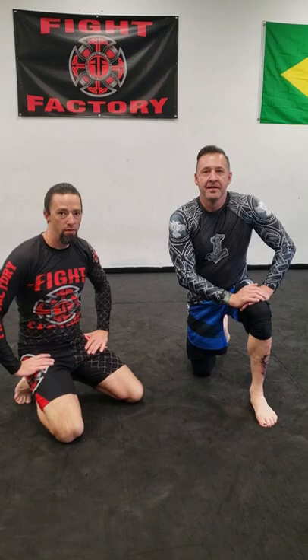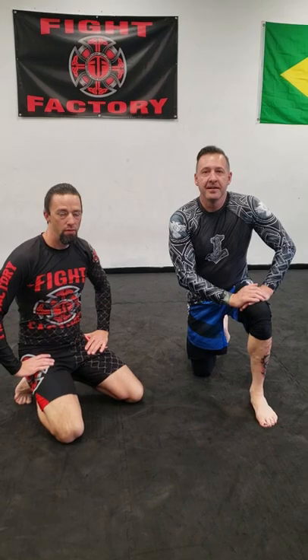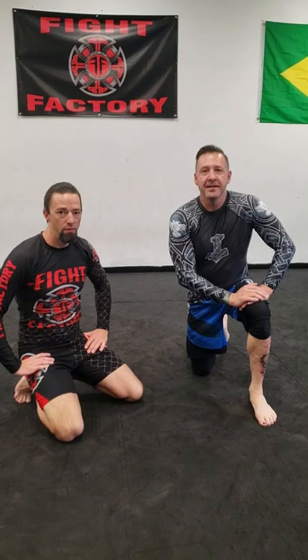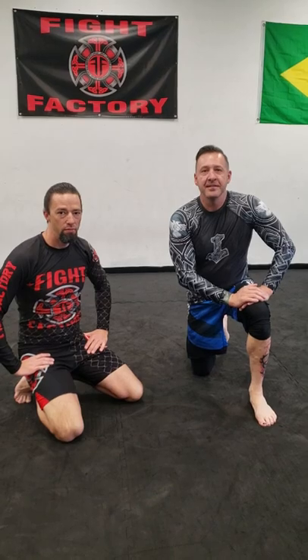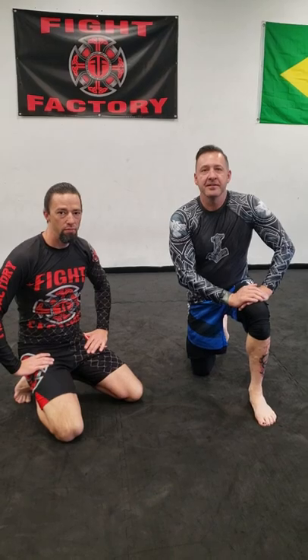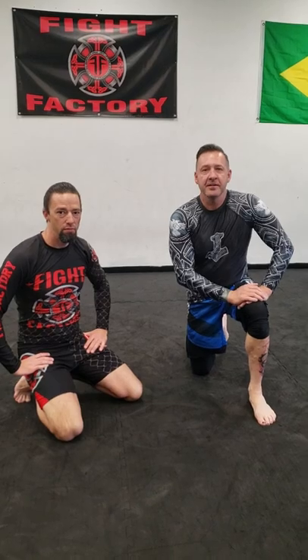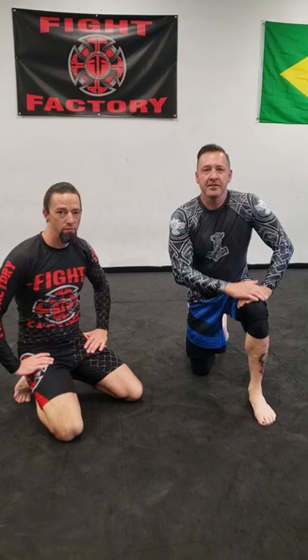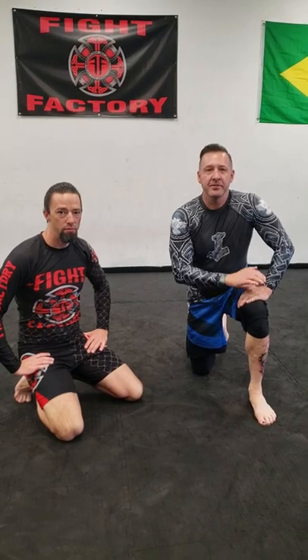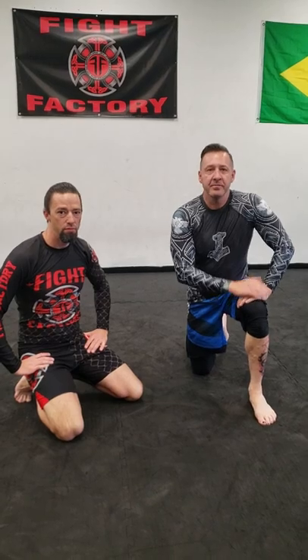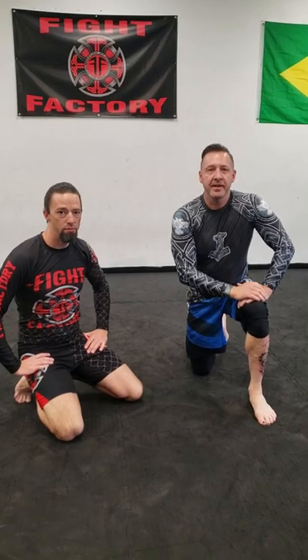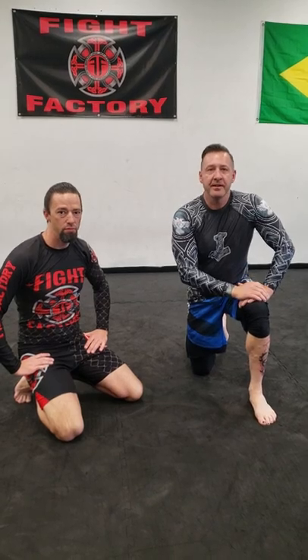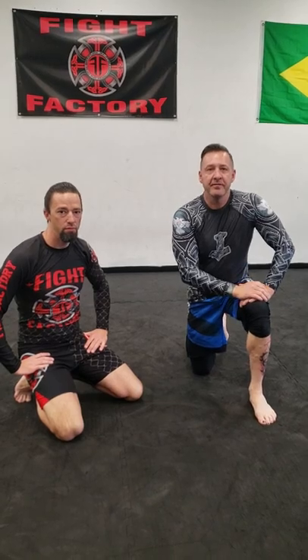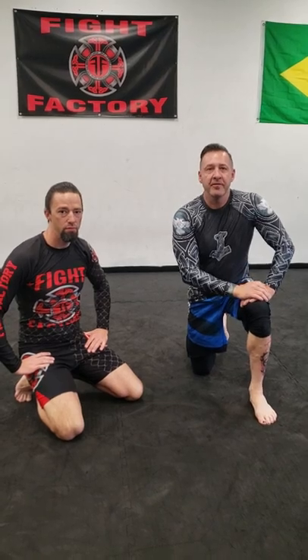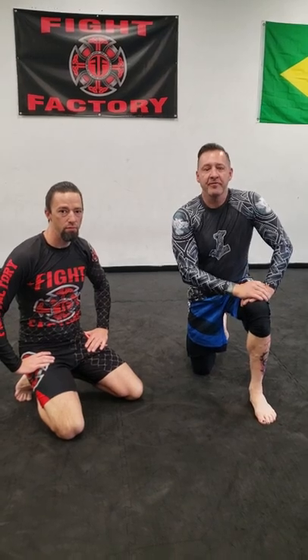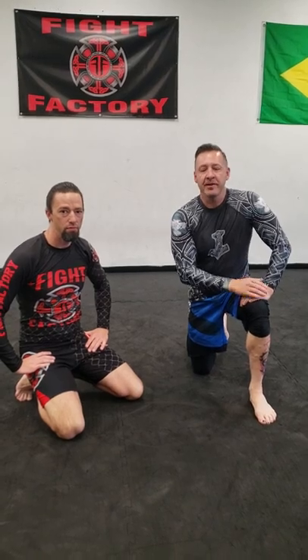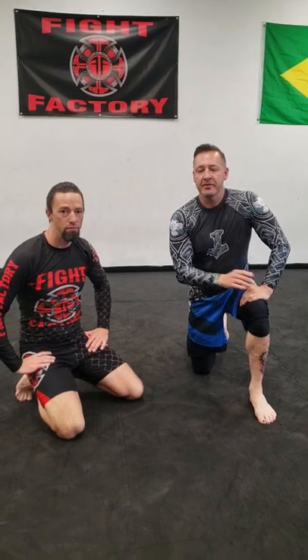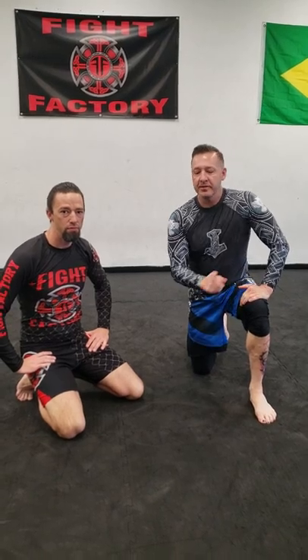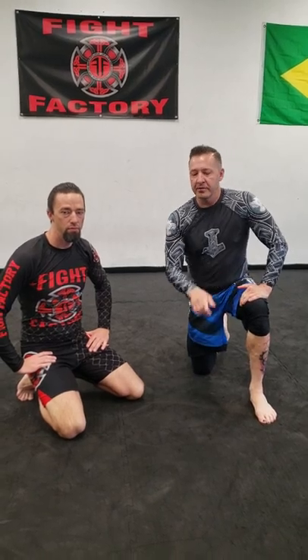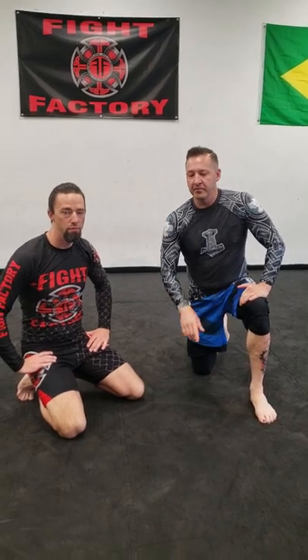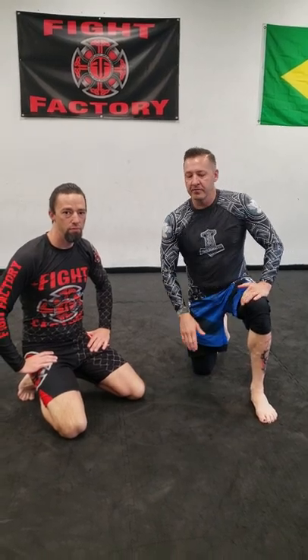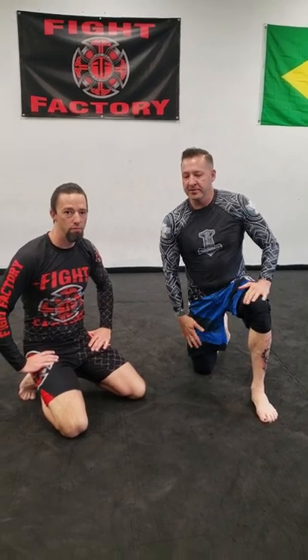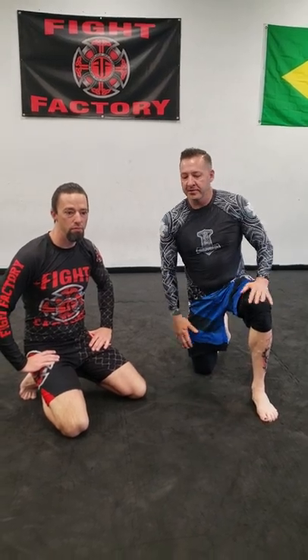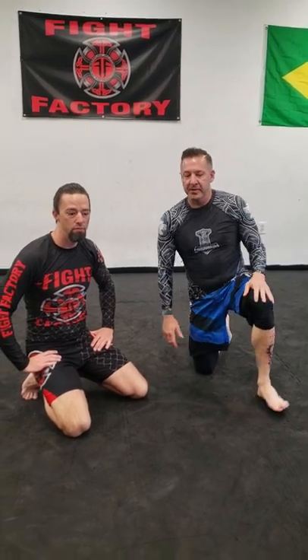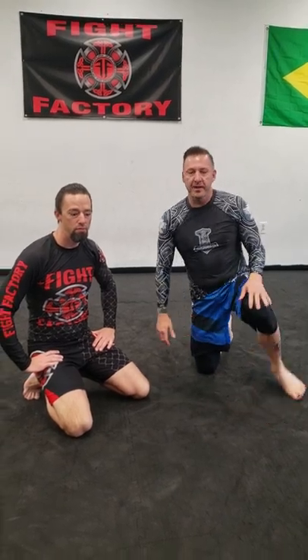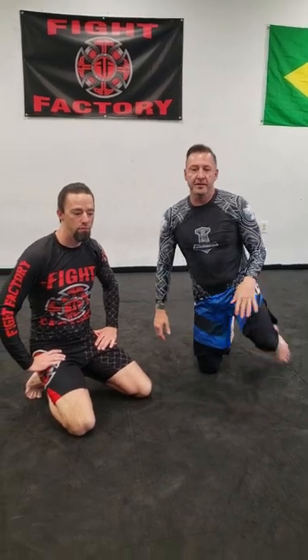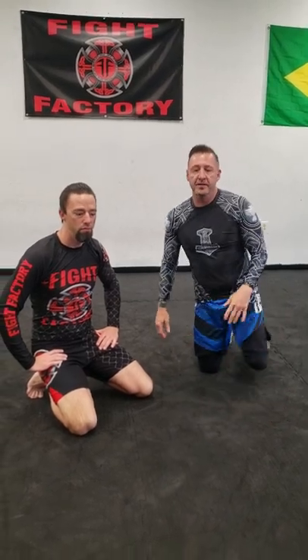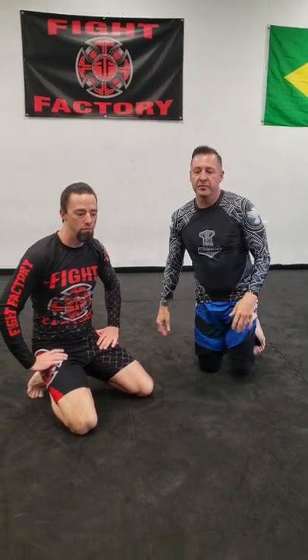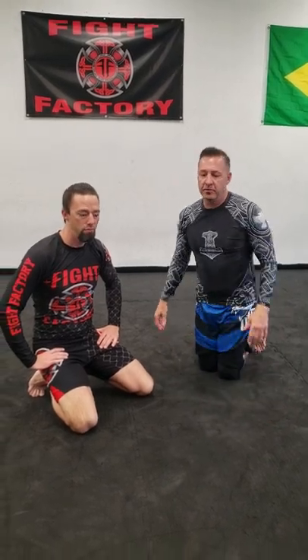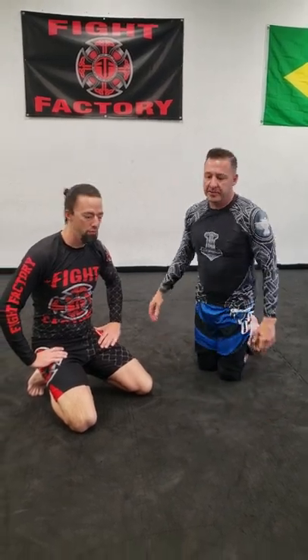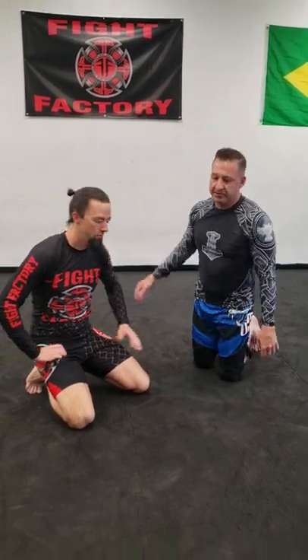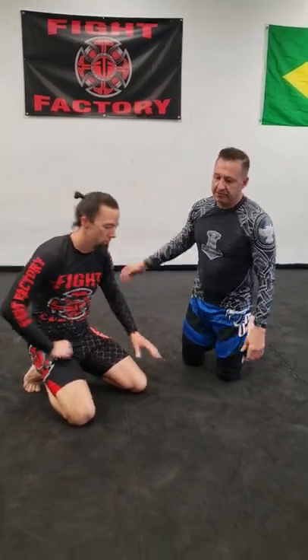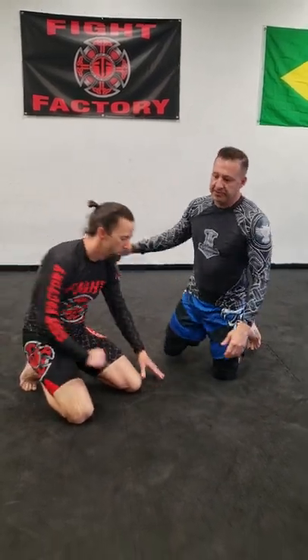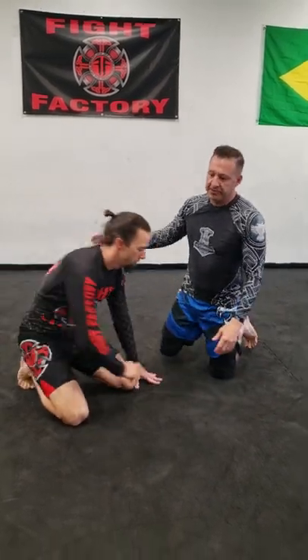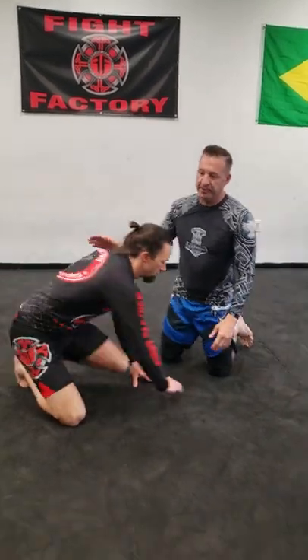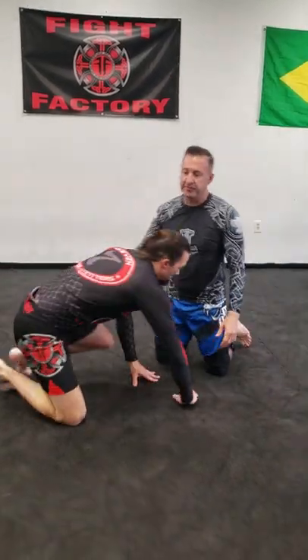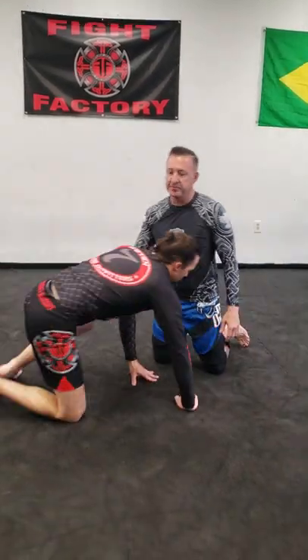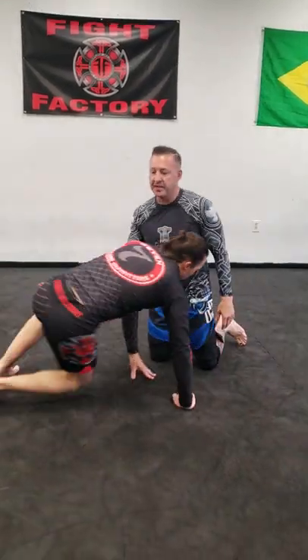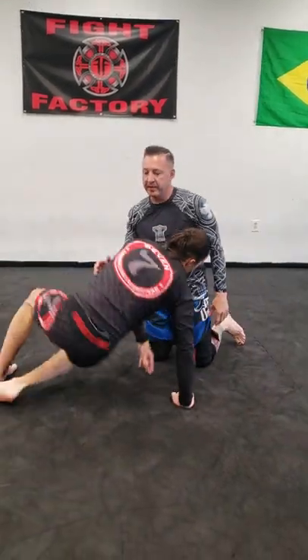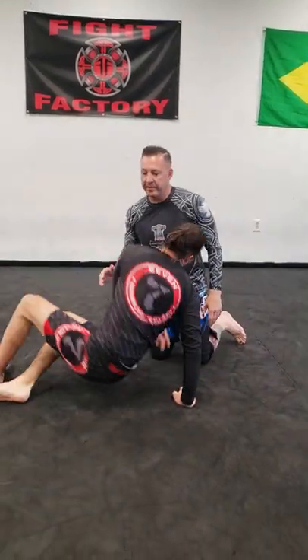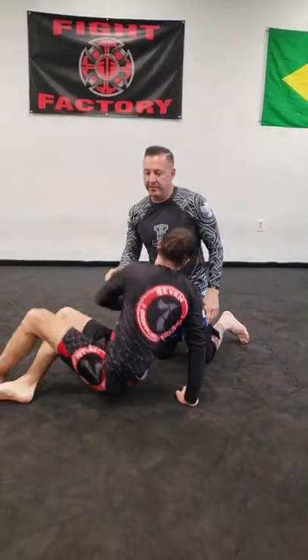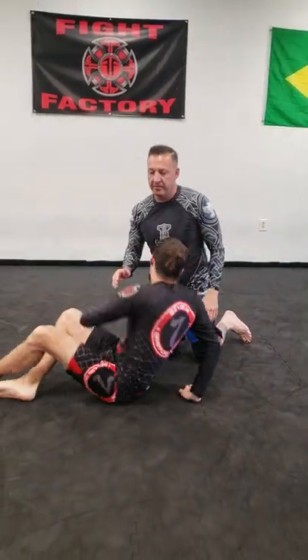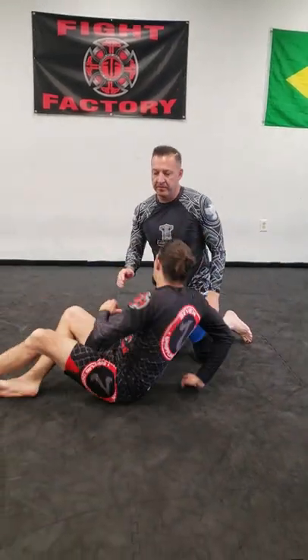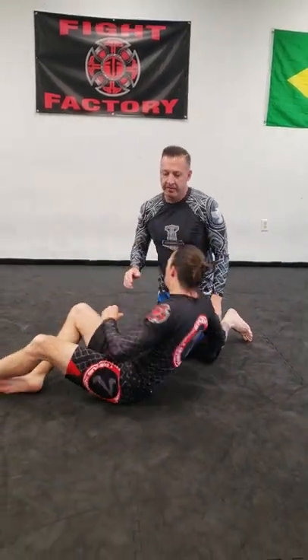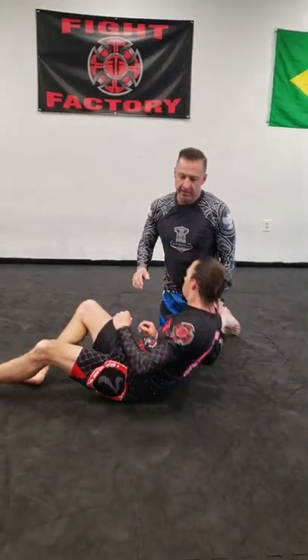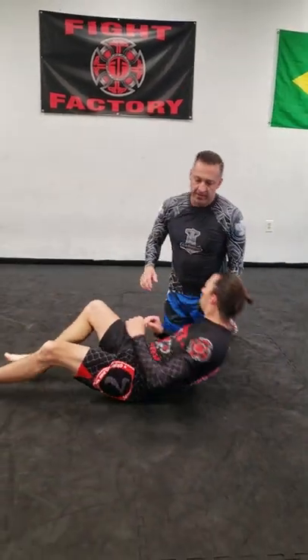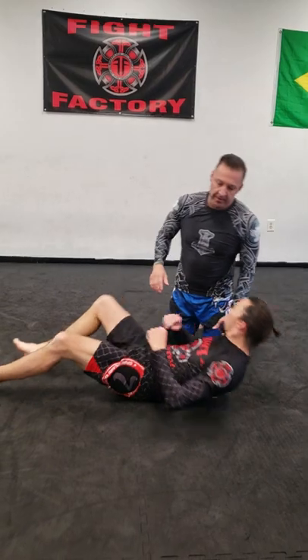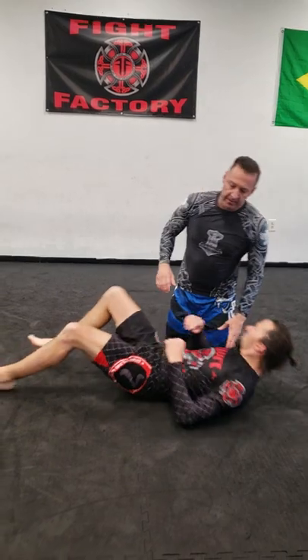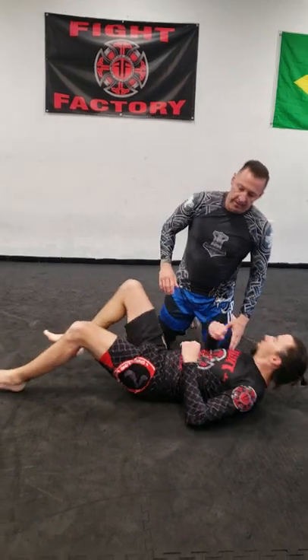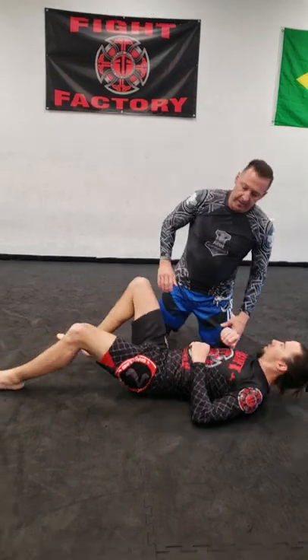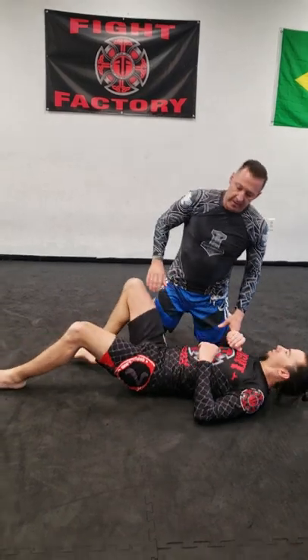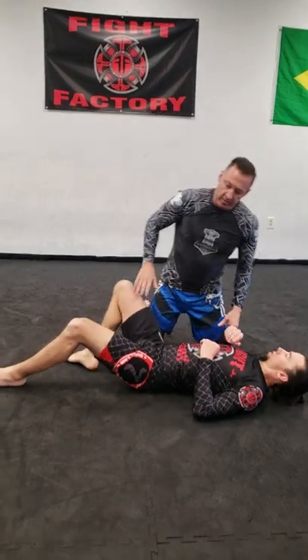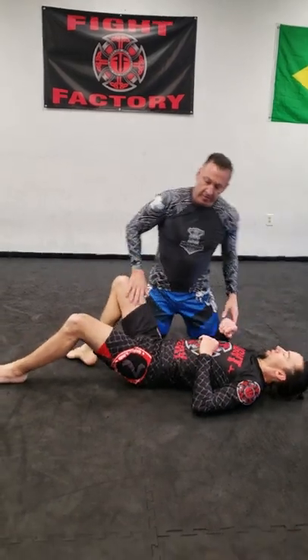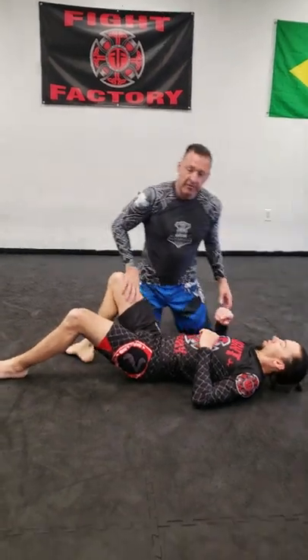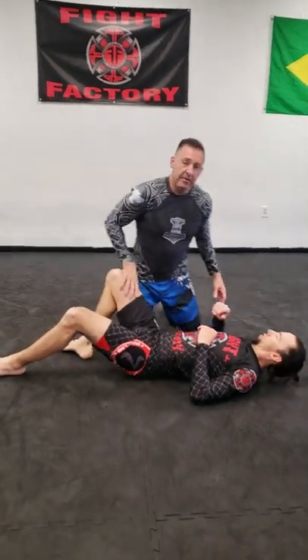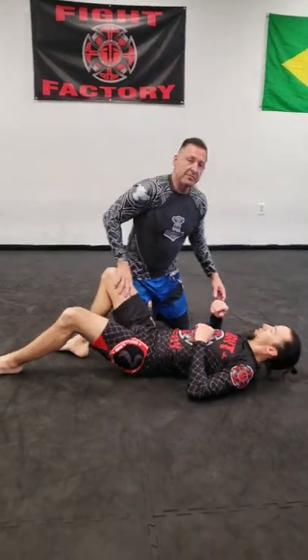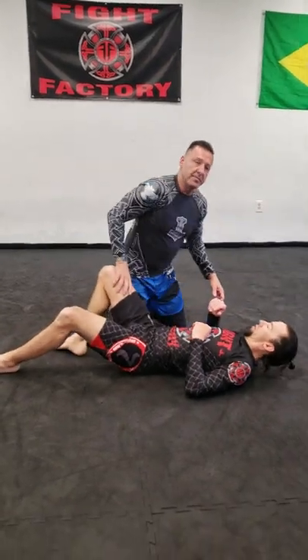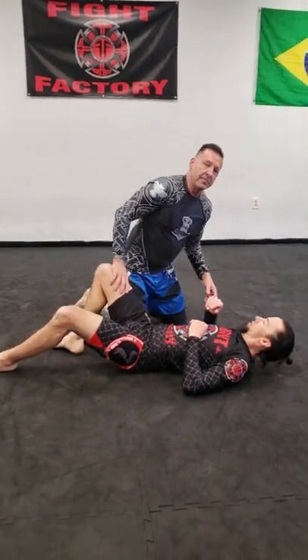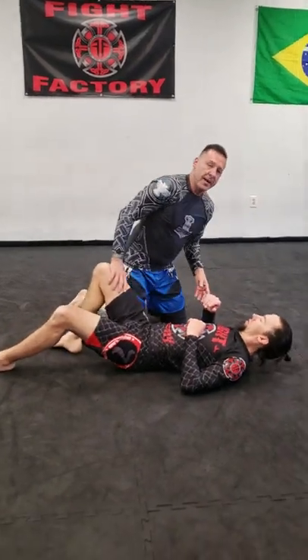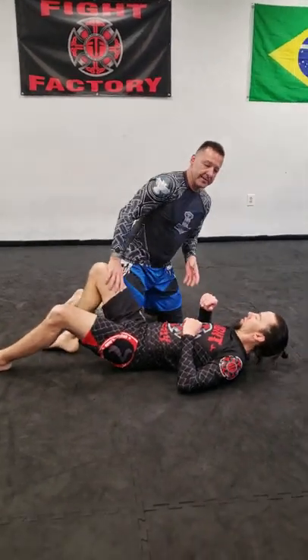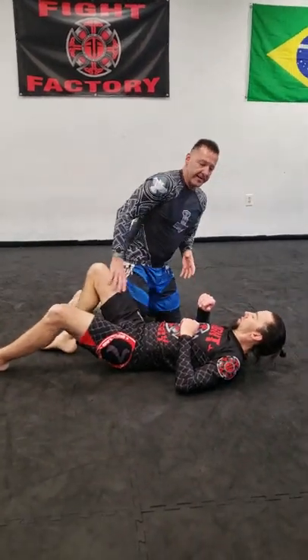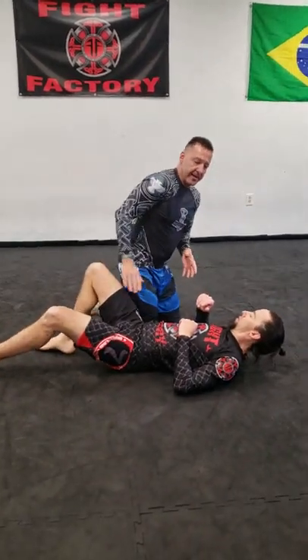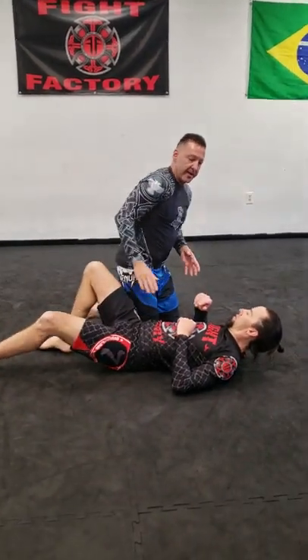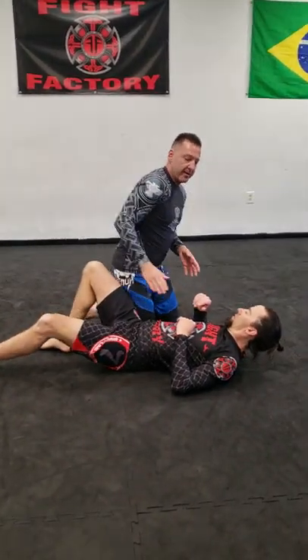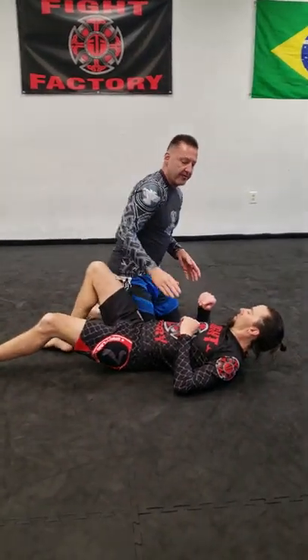Hey guys, Scott Clausen back here at Fight Factory. We're going to go over something I had a couple questions on this week — from side mount or from passing half.